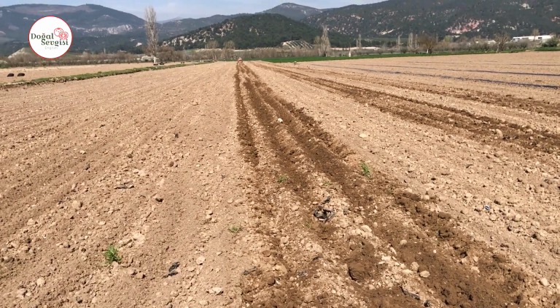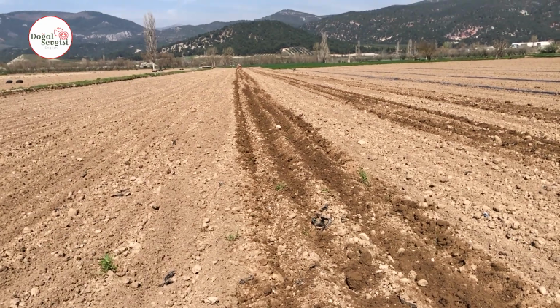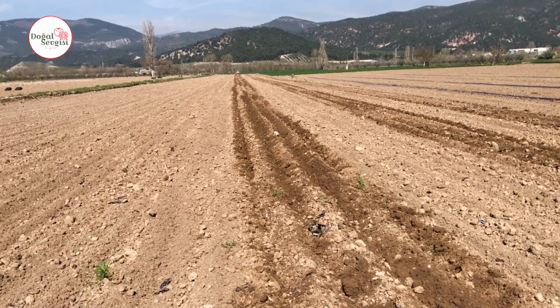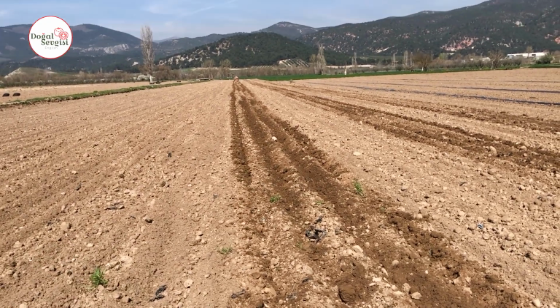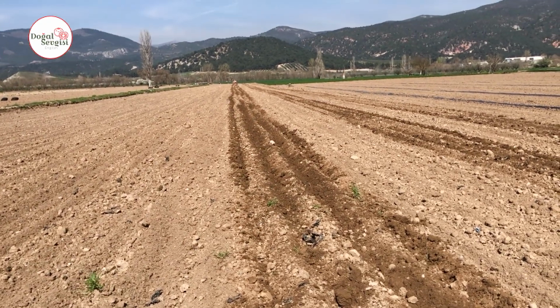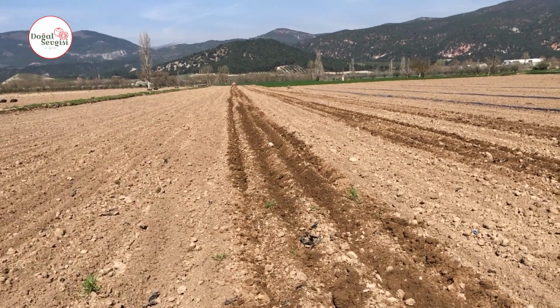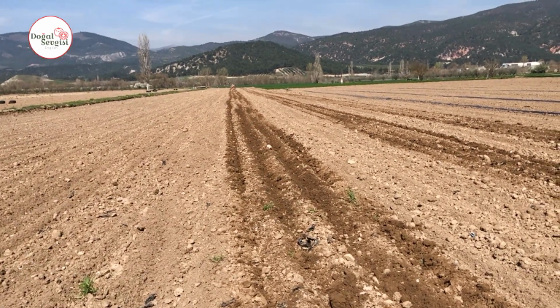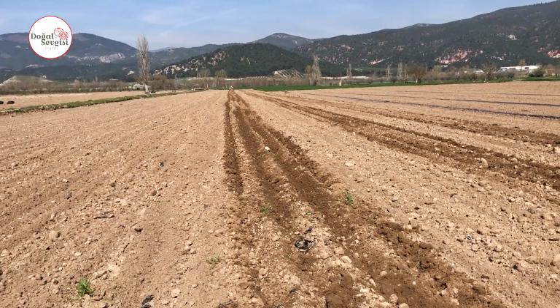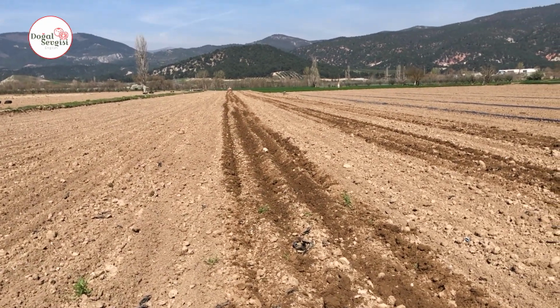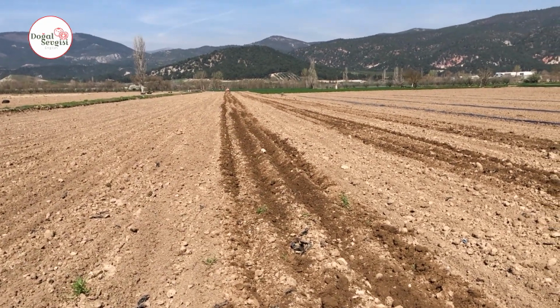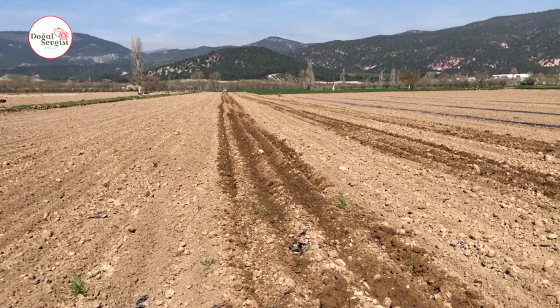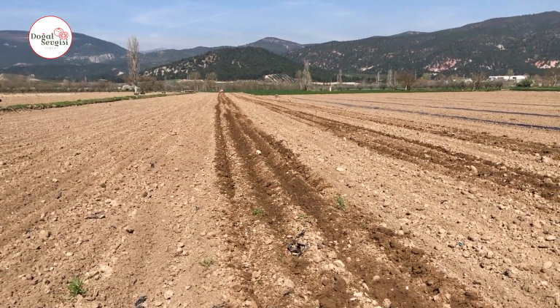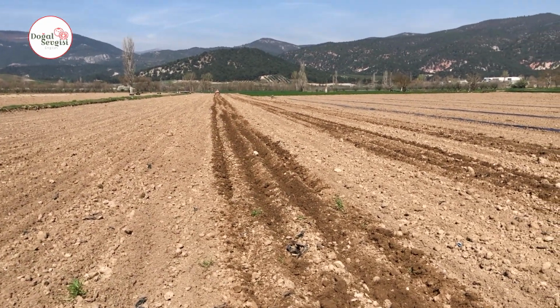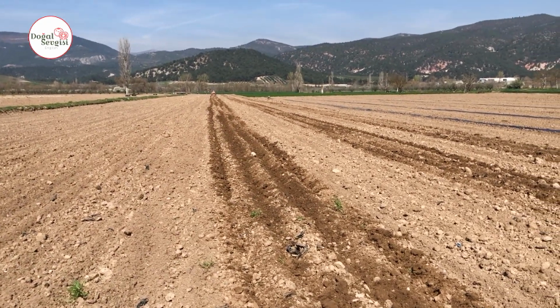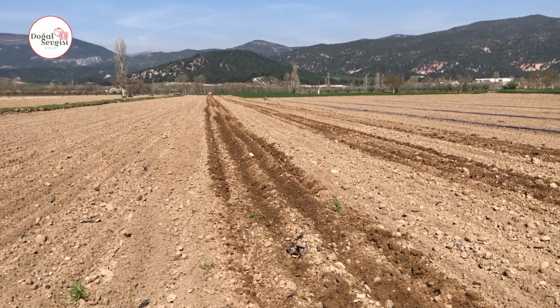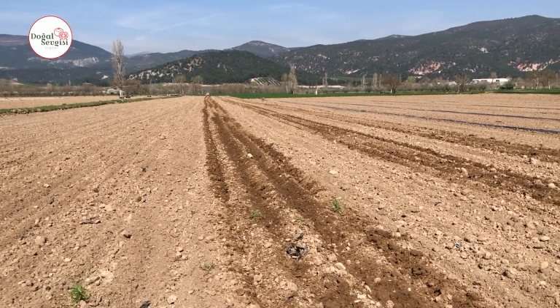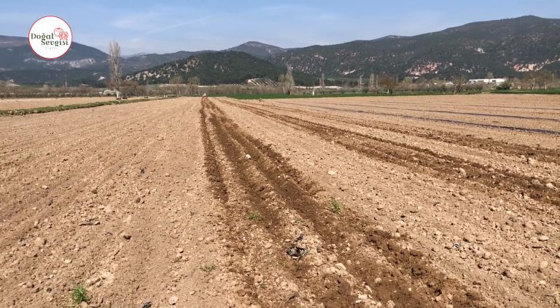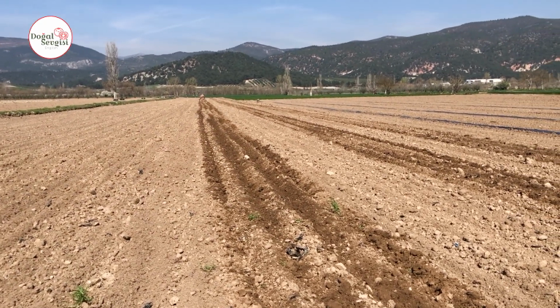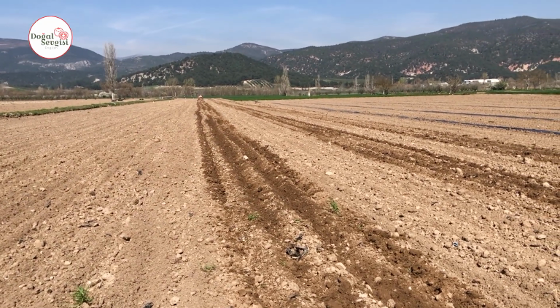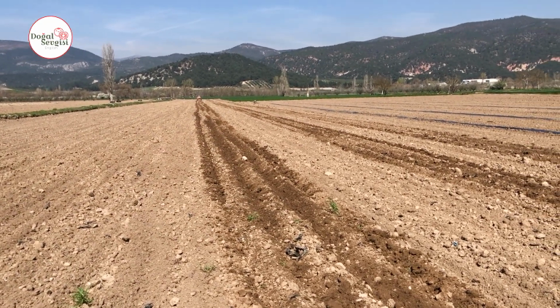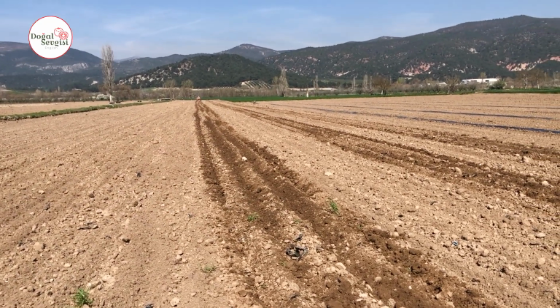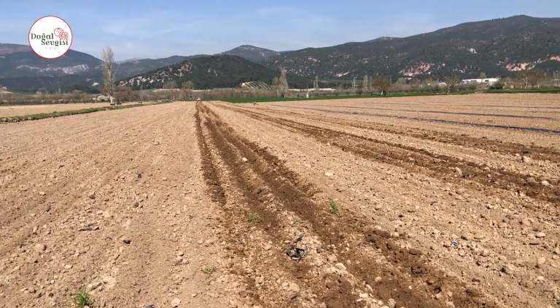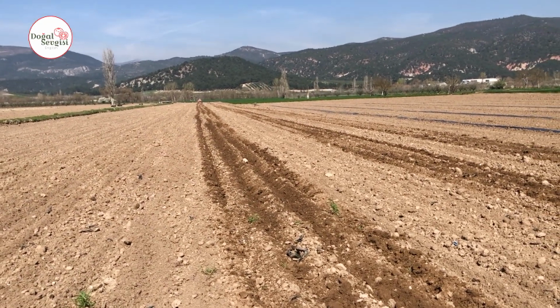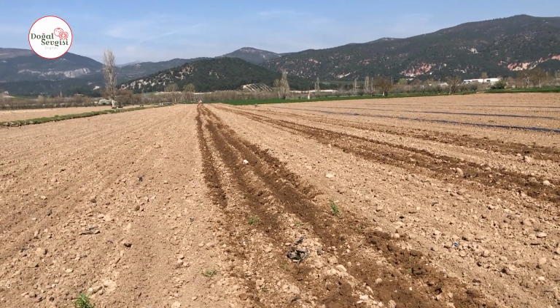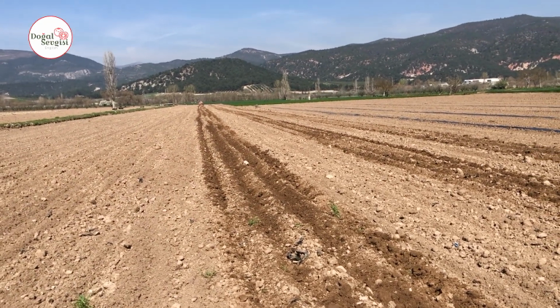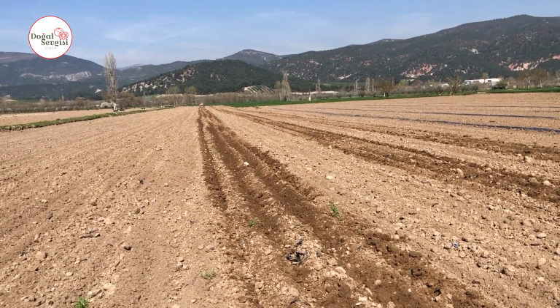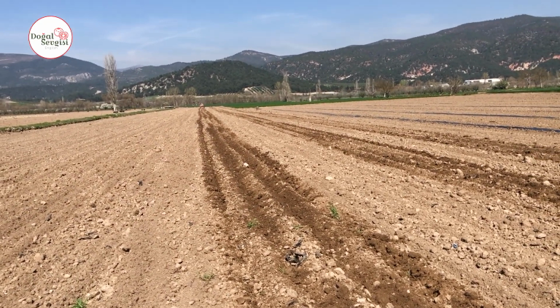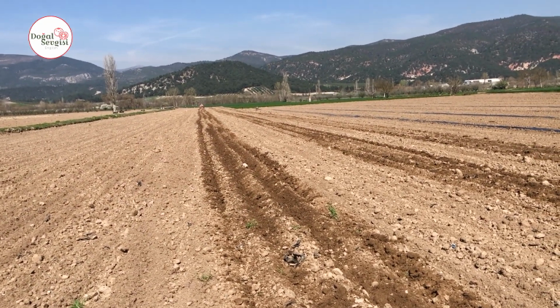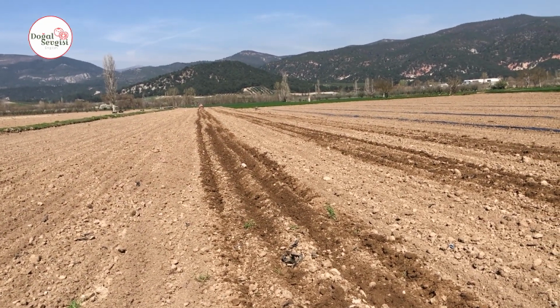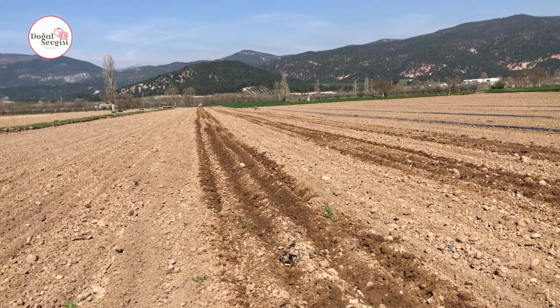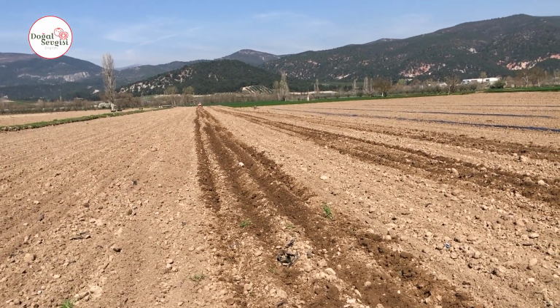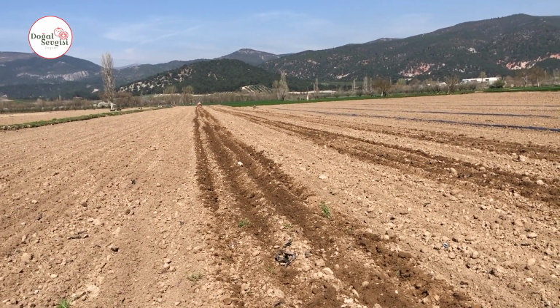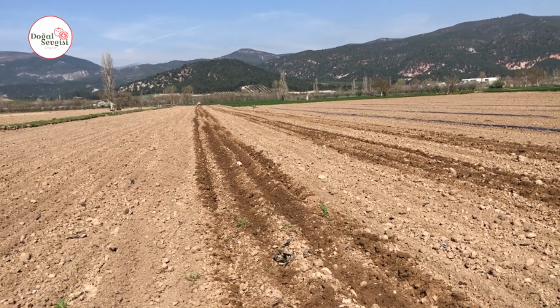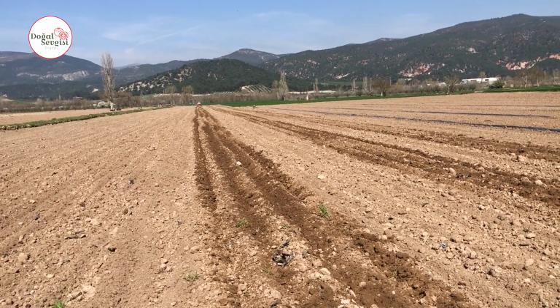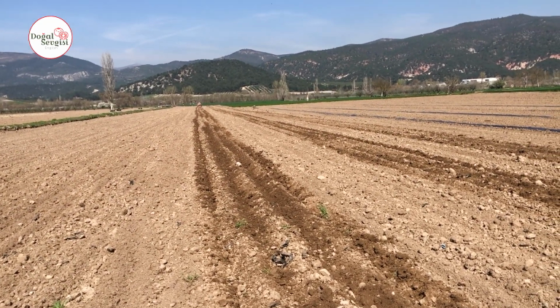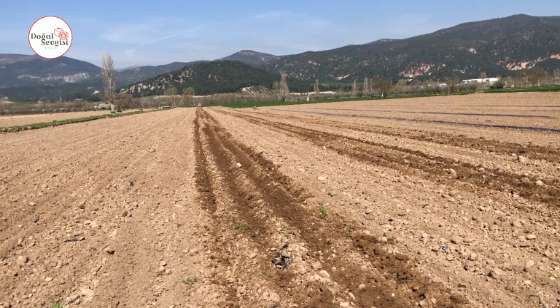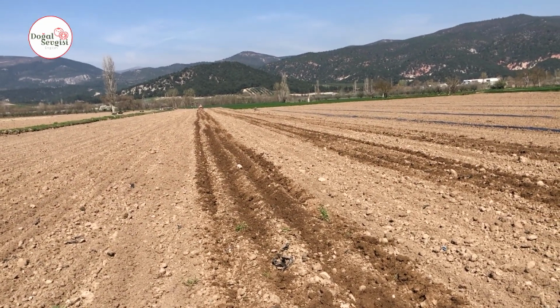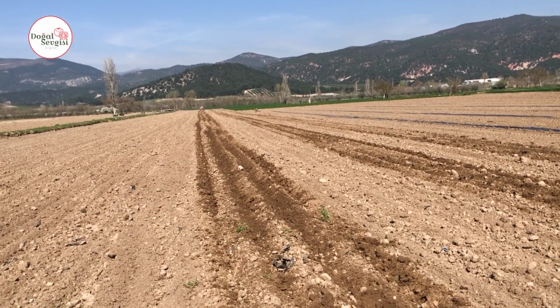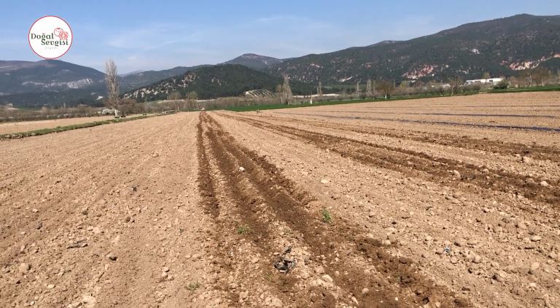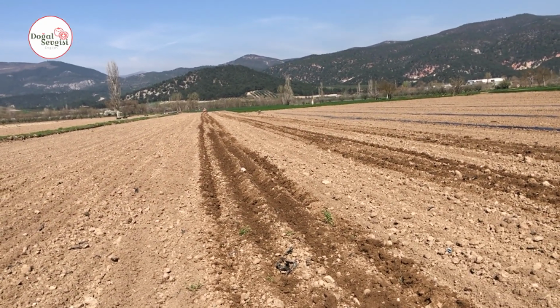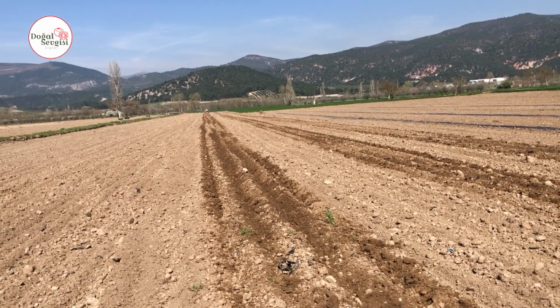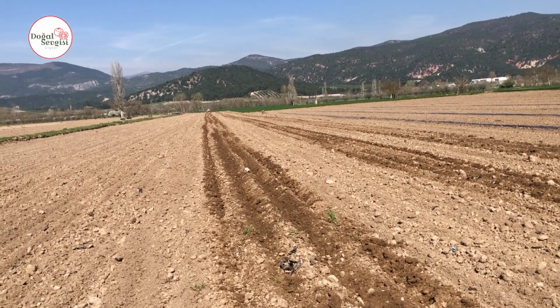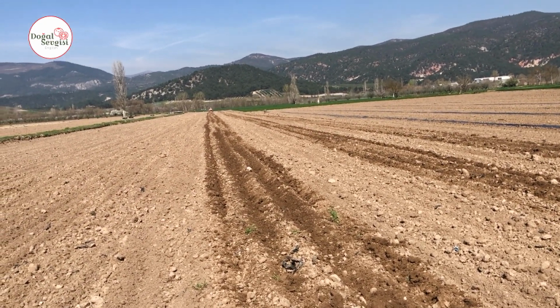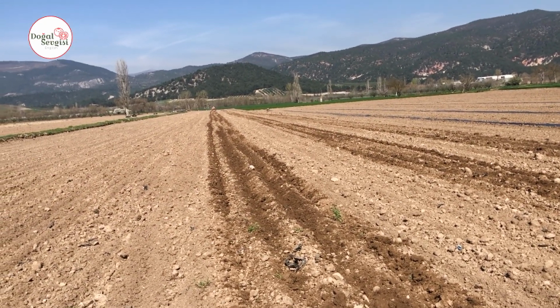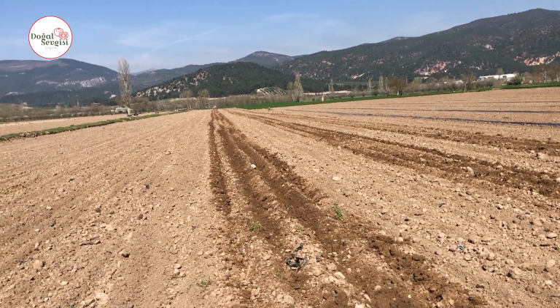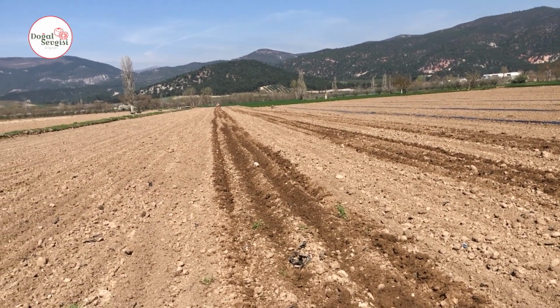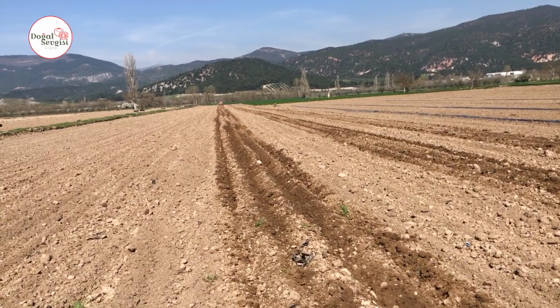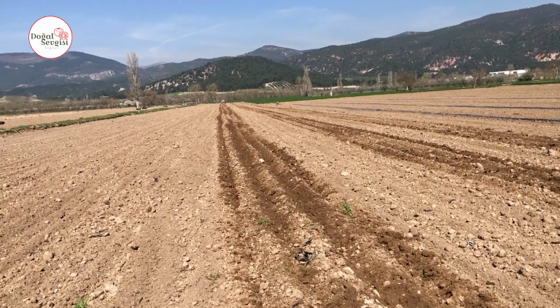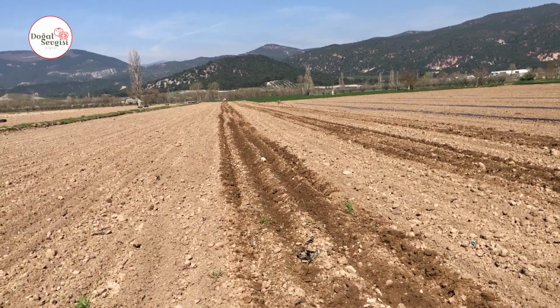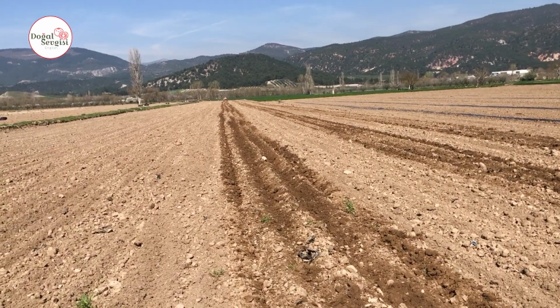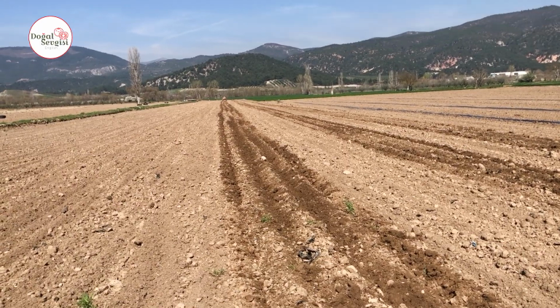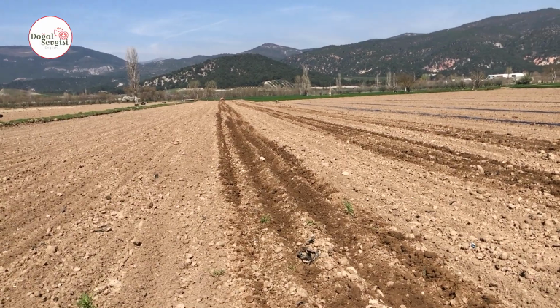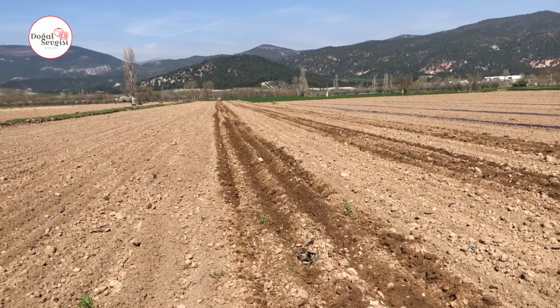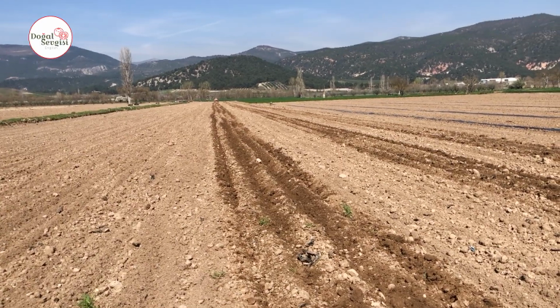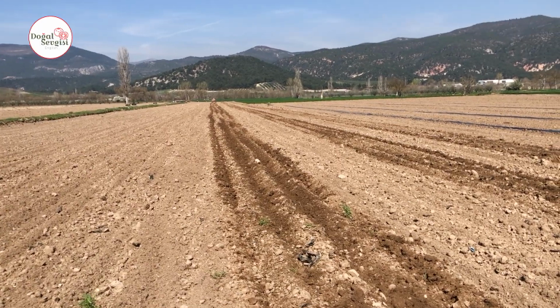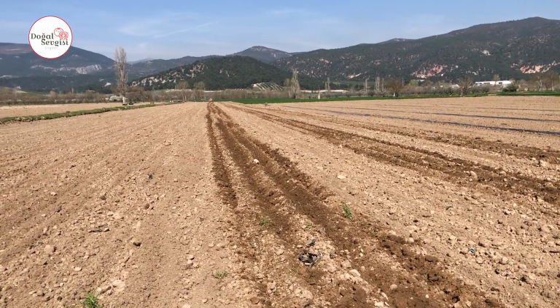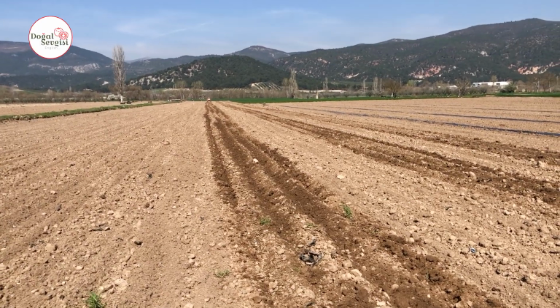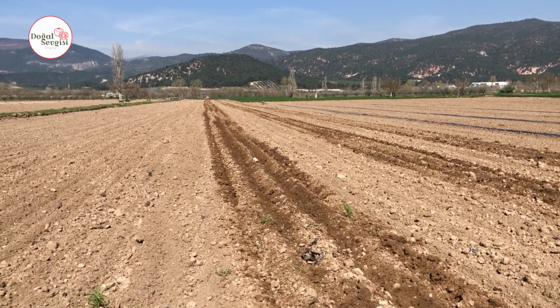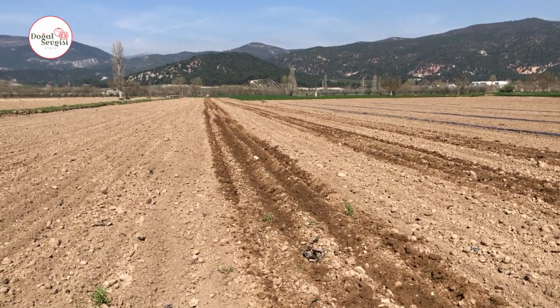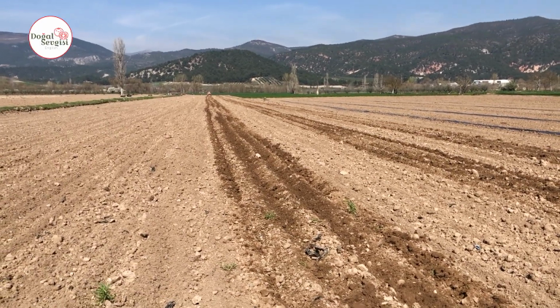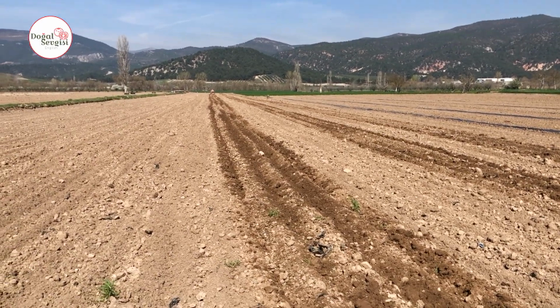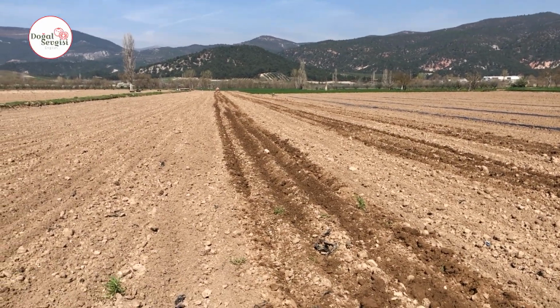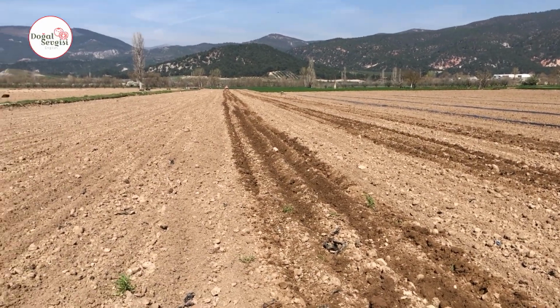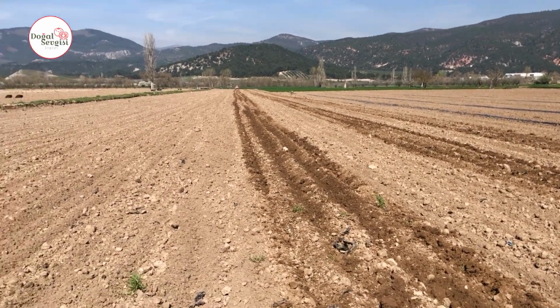Hello everyone, you are all welcome. I'm here with a new video. Today we started to prepare the place where we will plant watermelons.